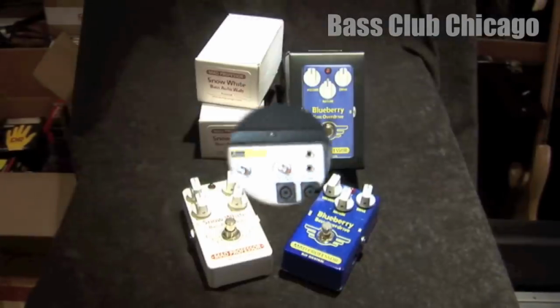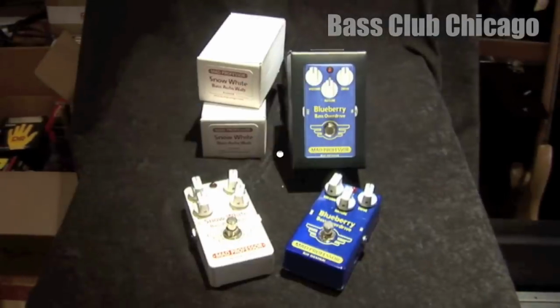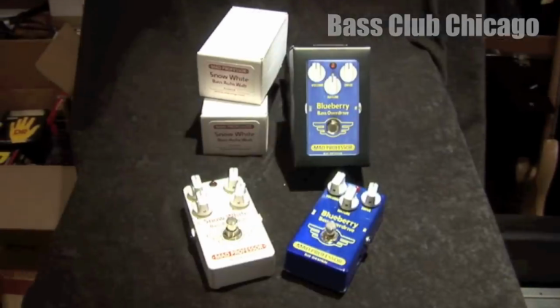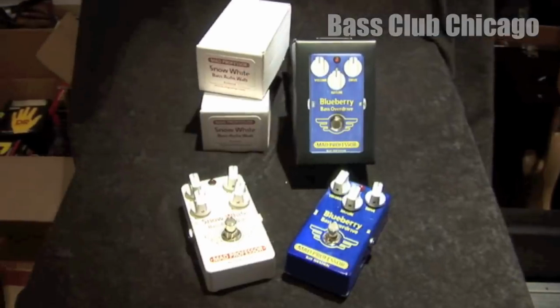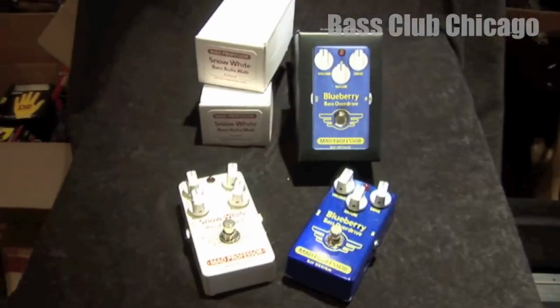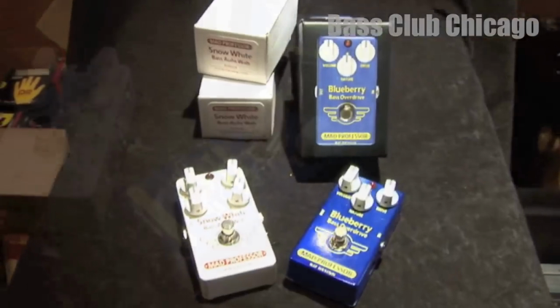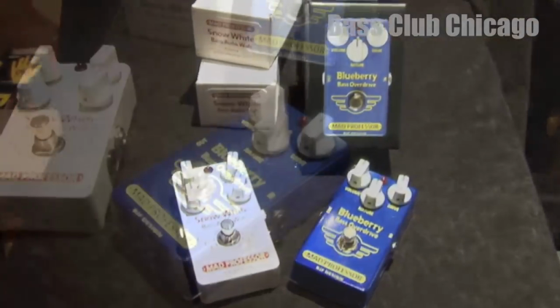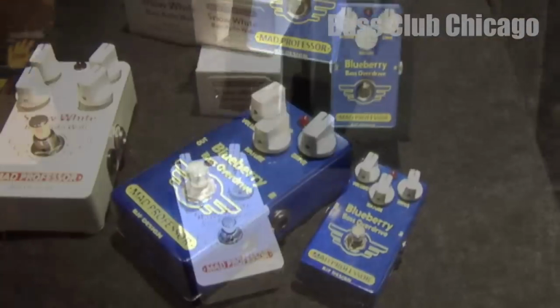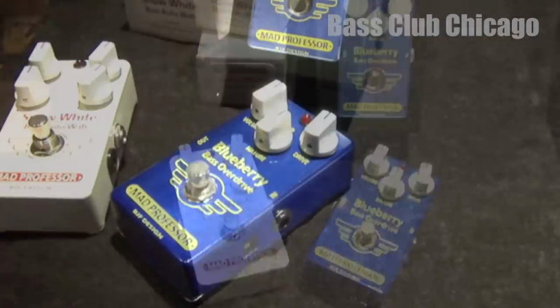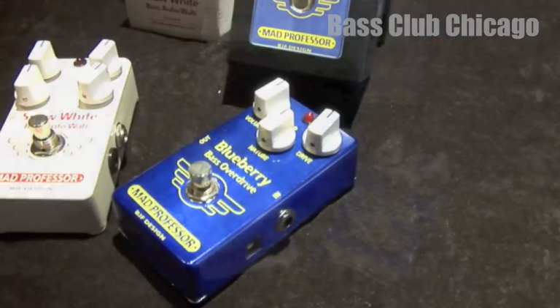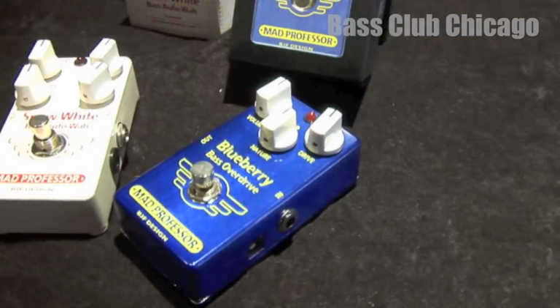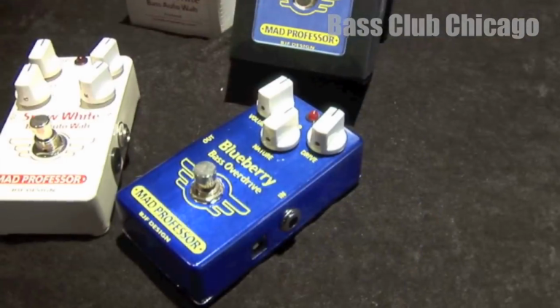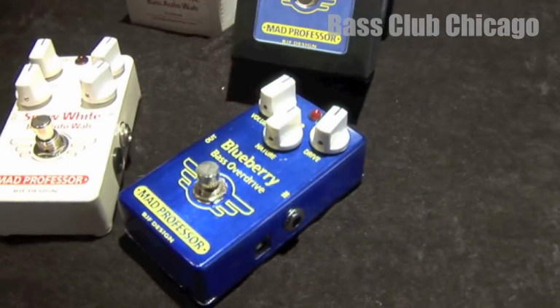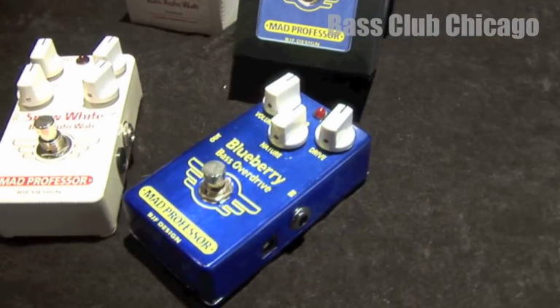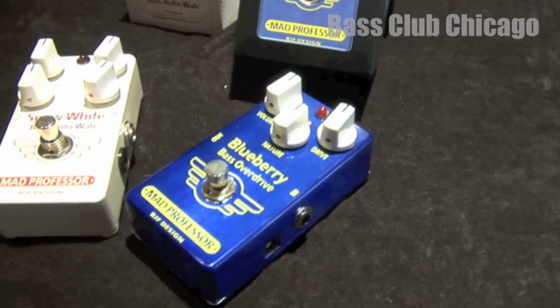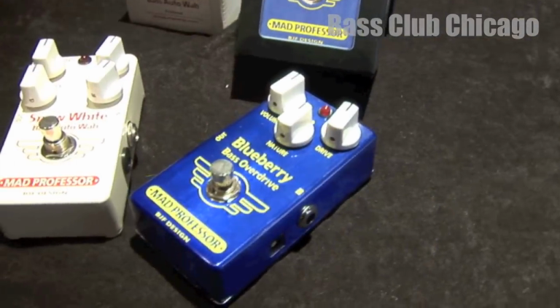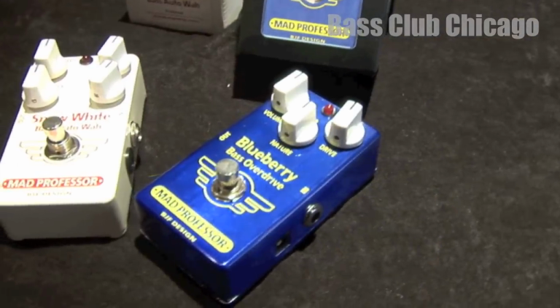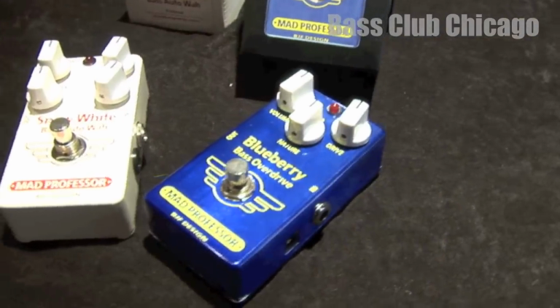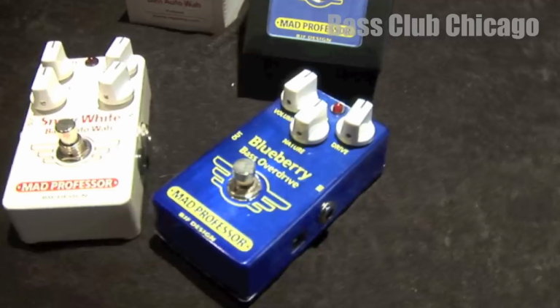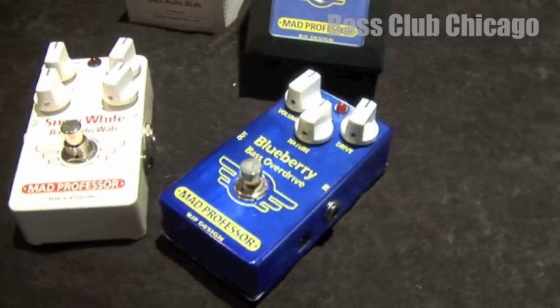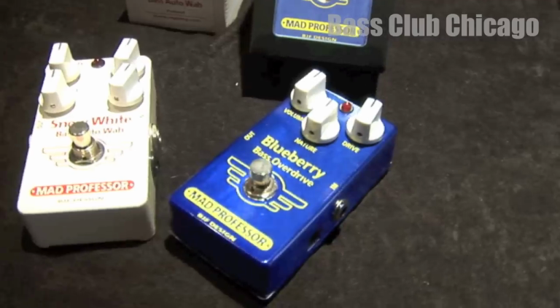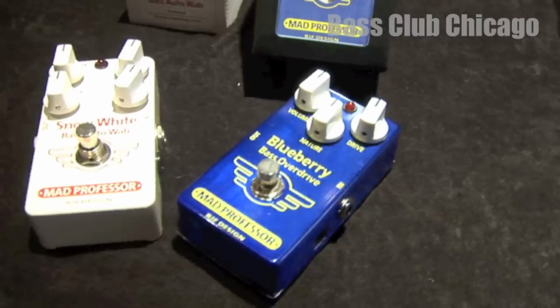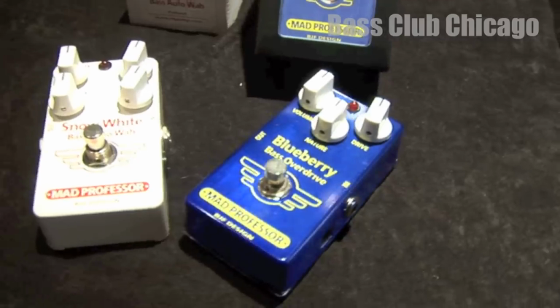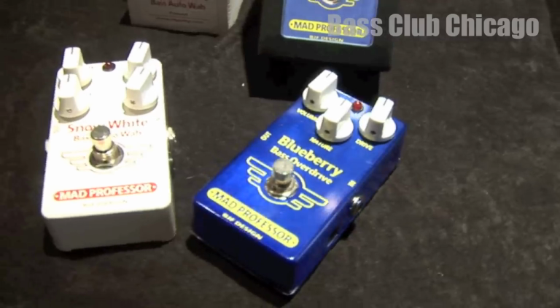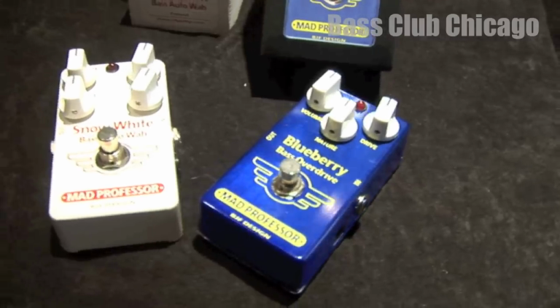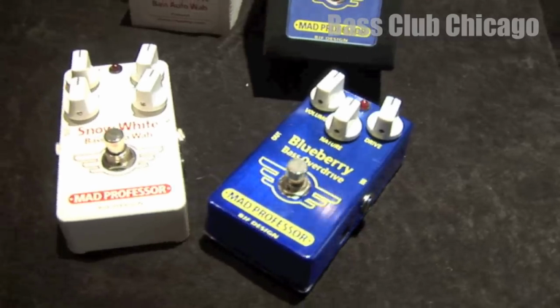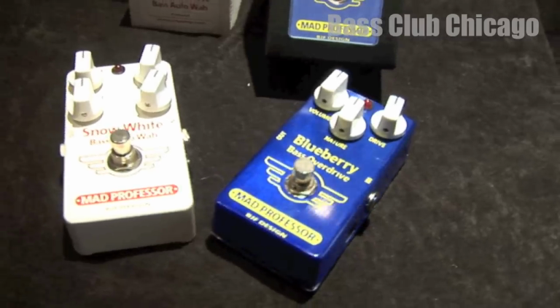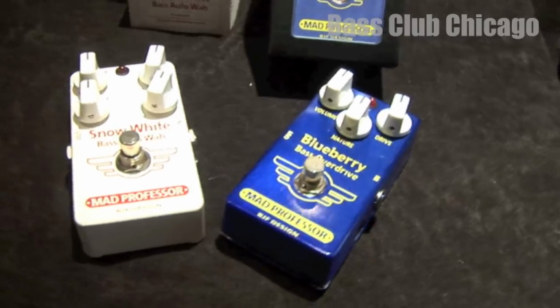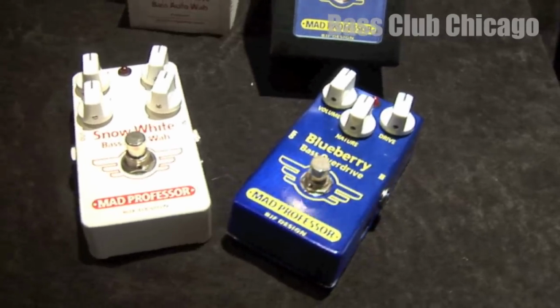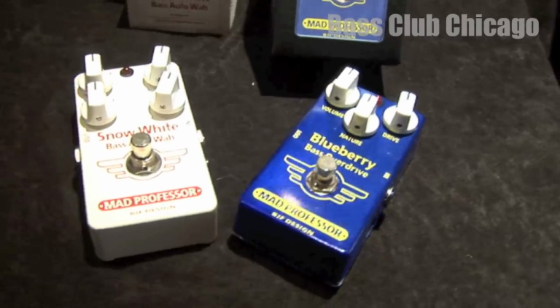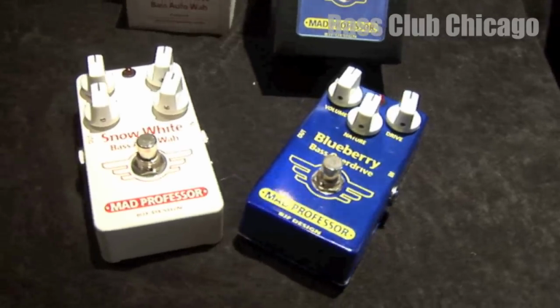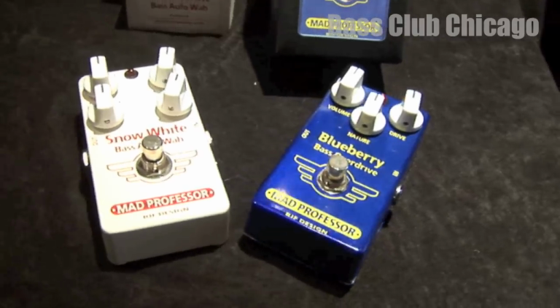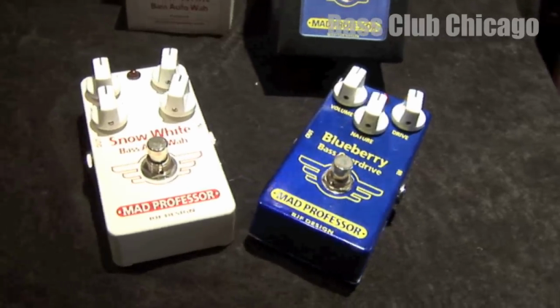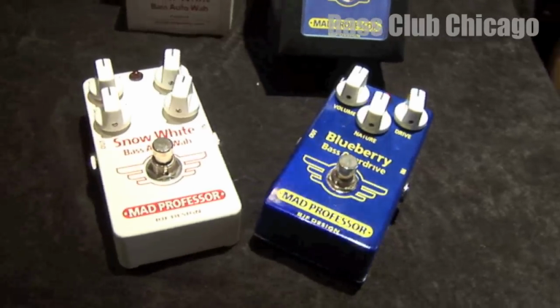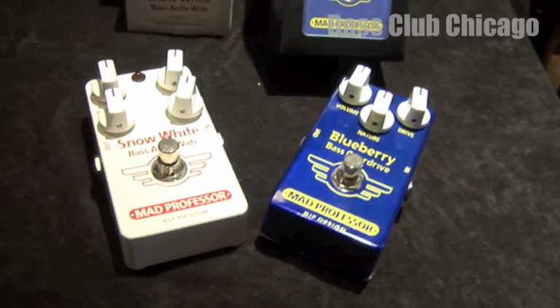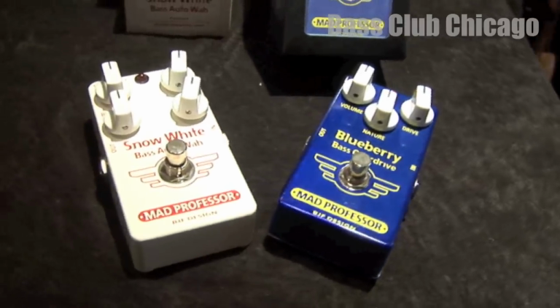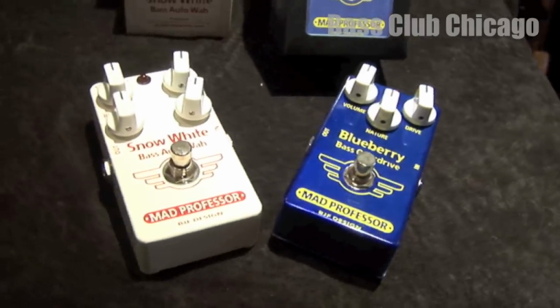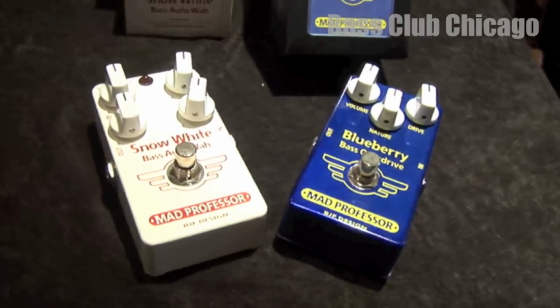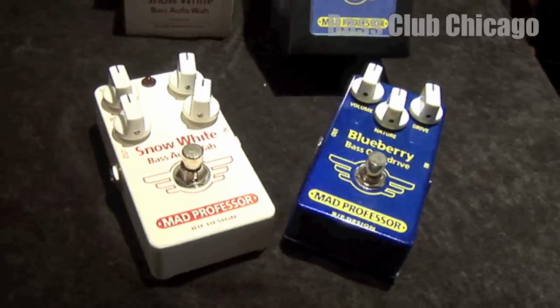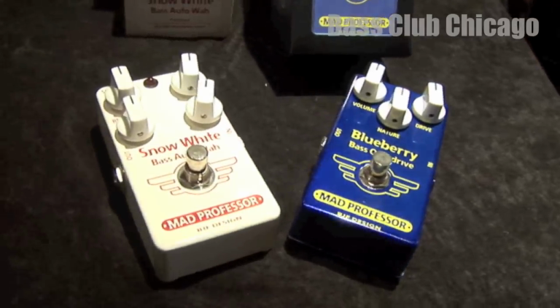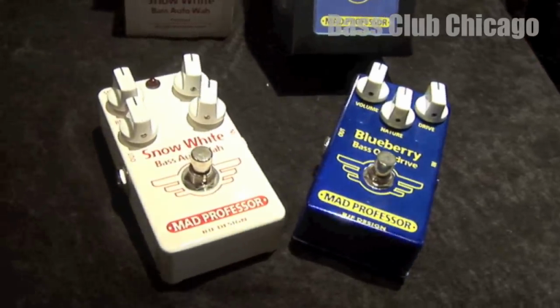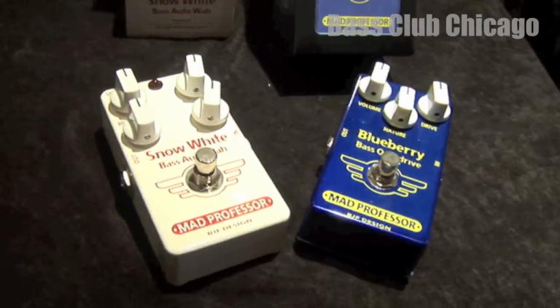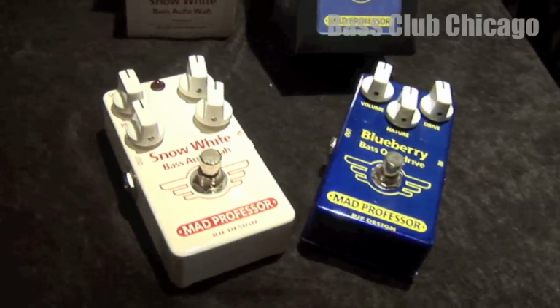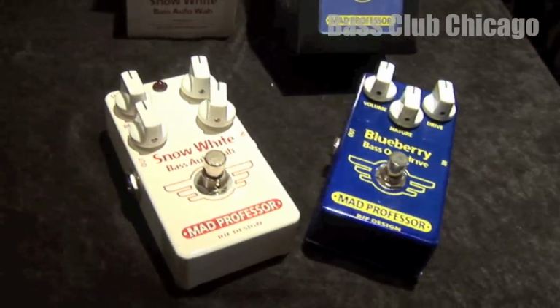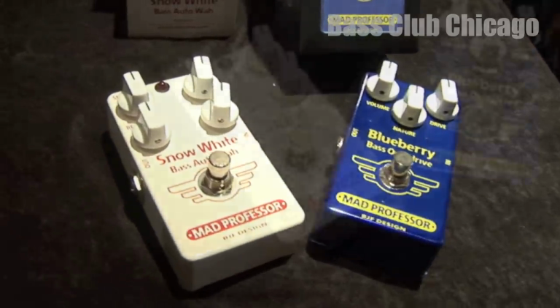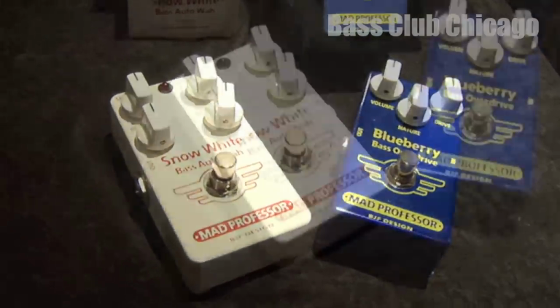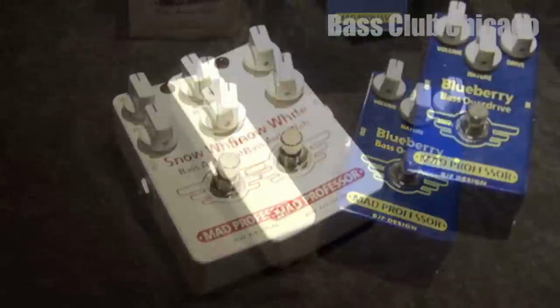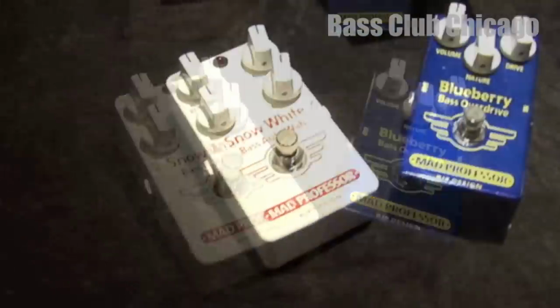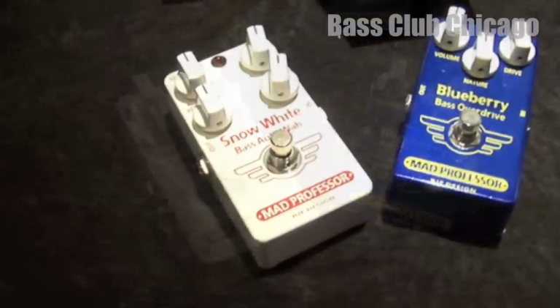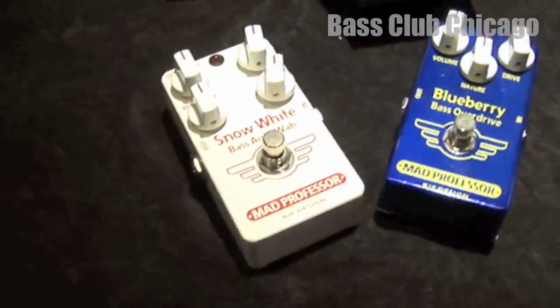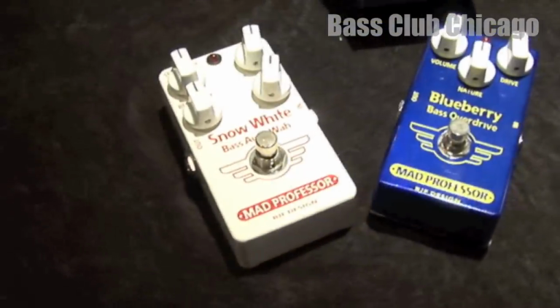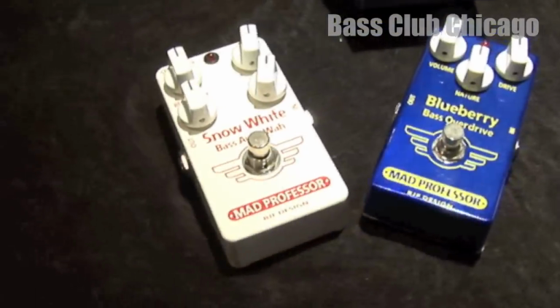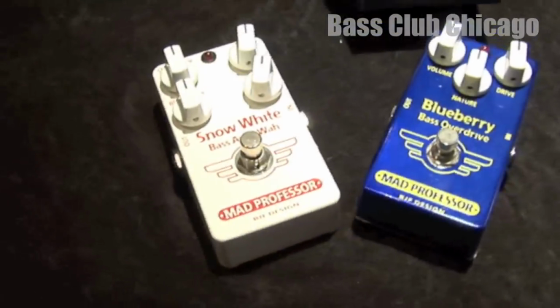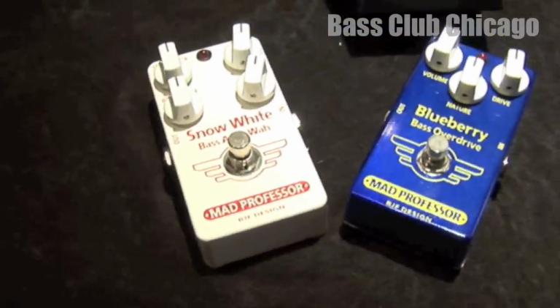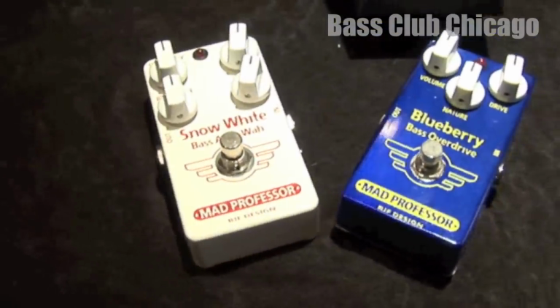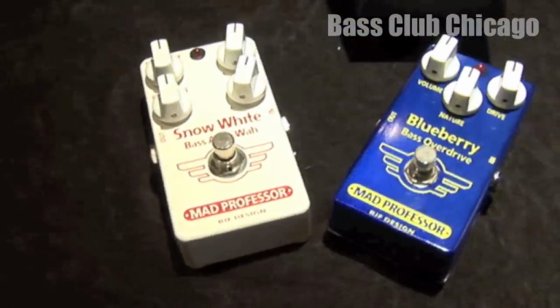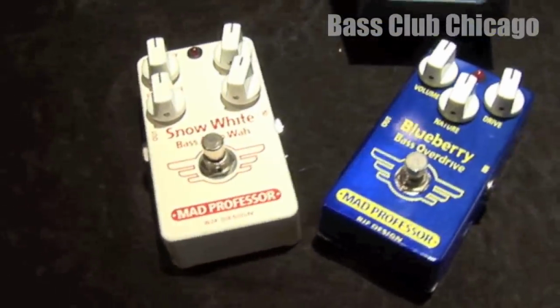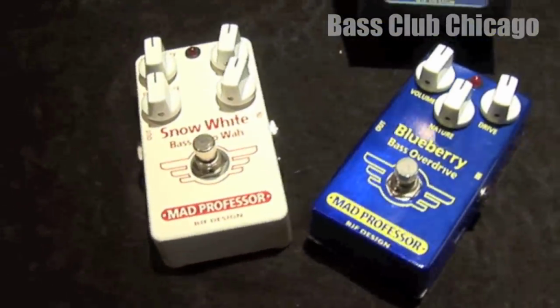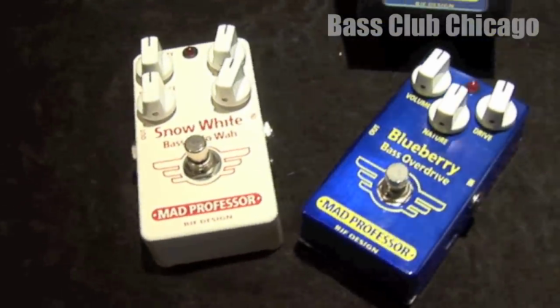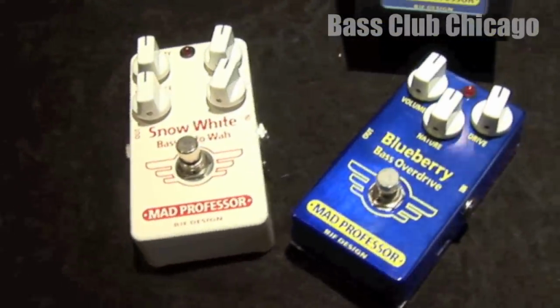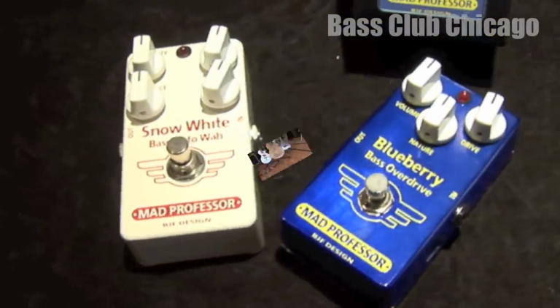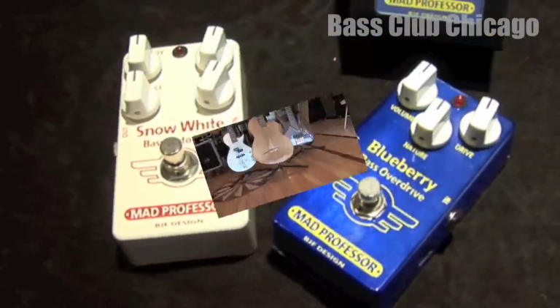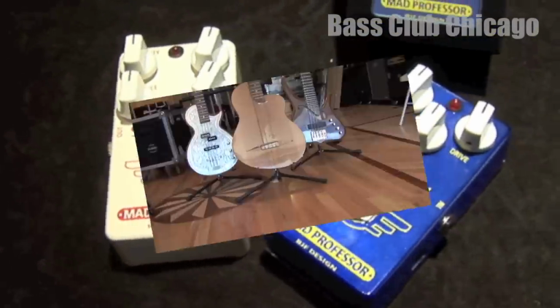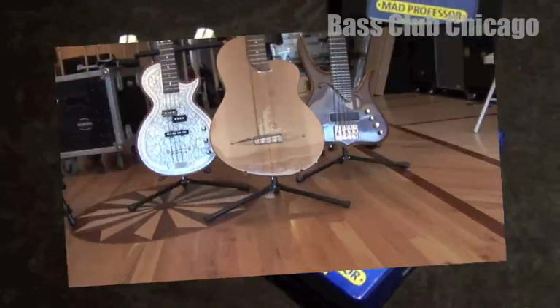Base Club just got a shipment in from Mad Professor that included the Blueberry Bass Overdrive and the Snow White Auto Wah.